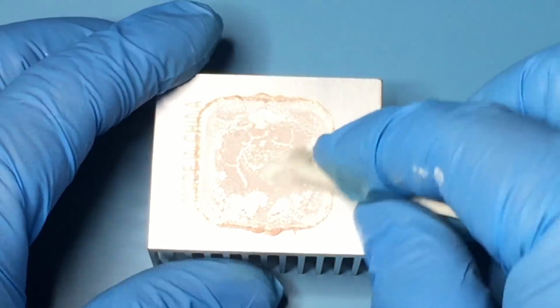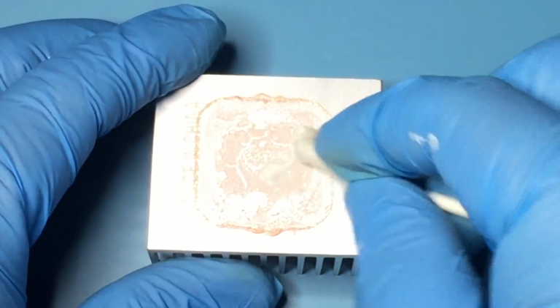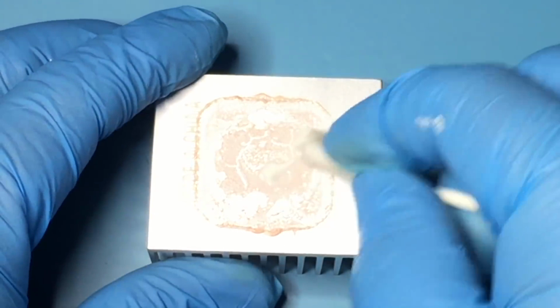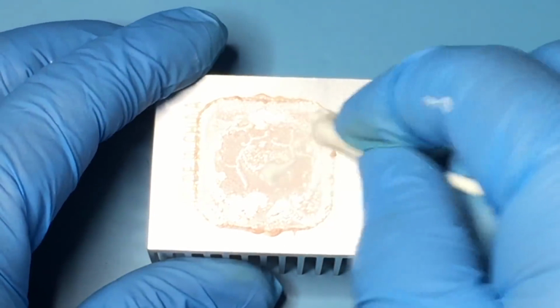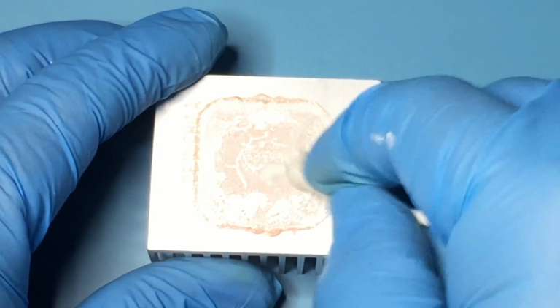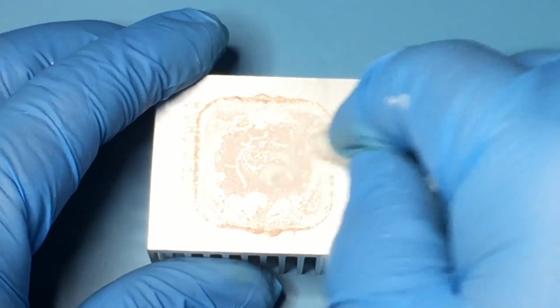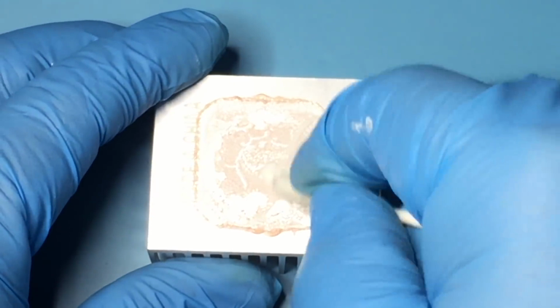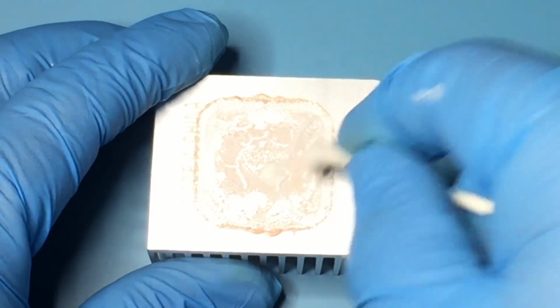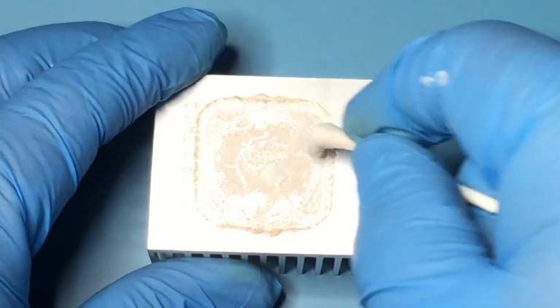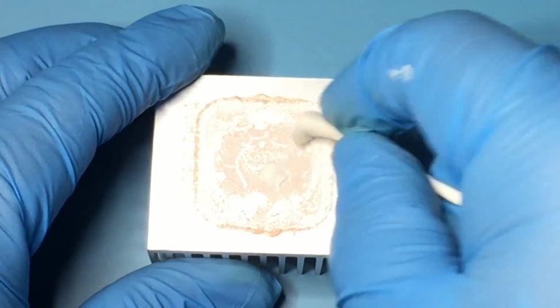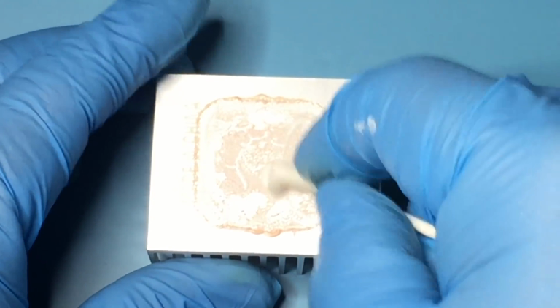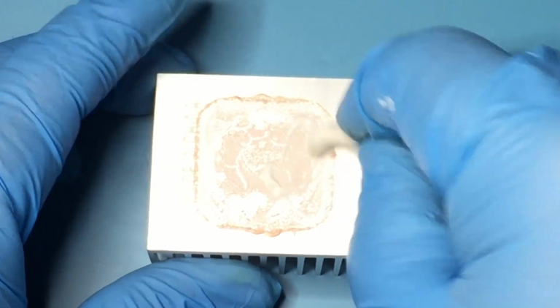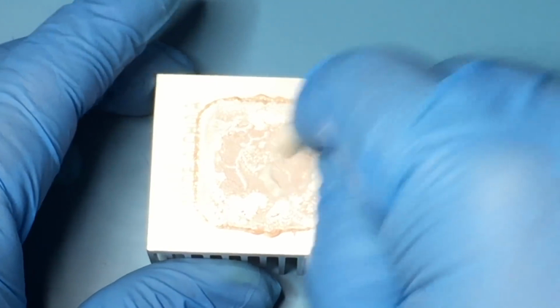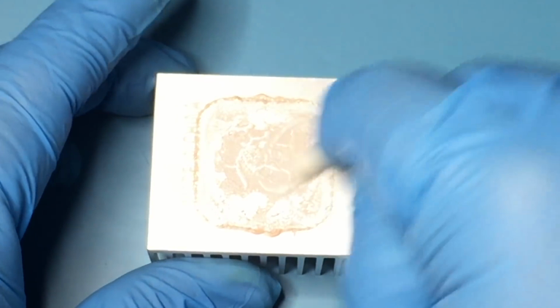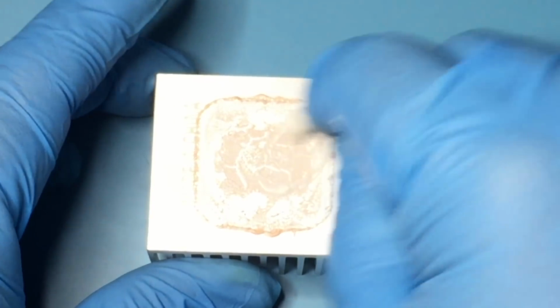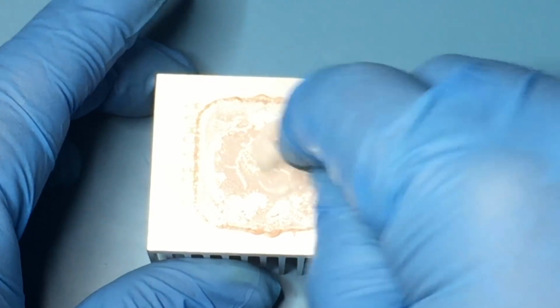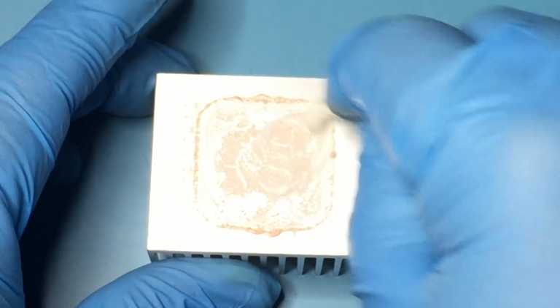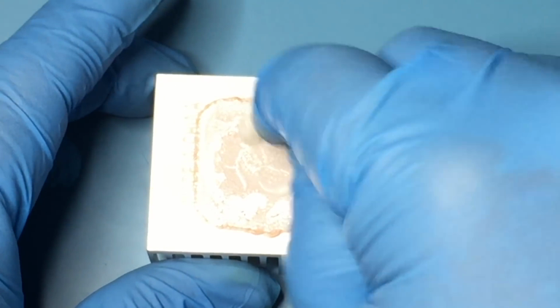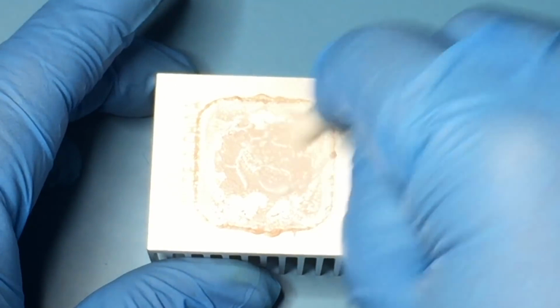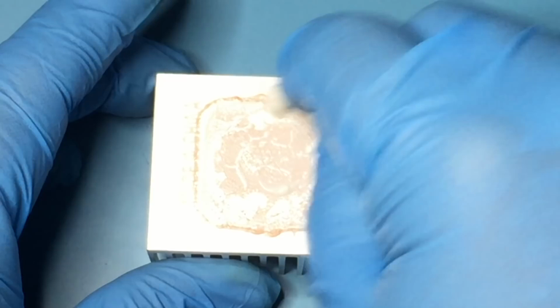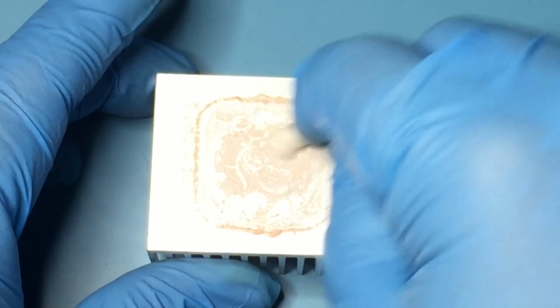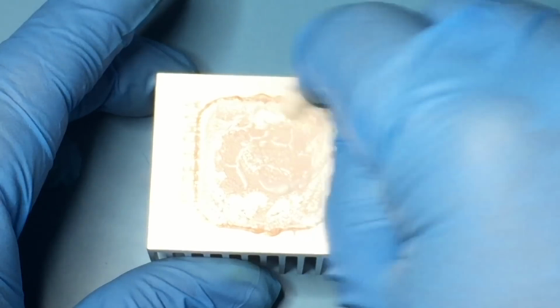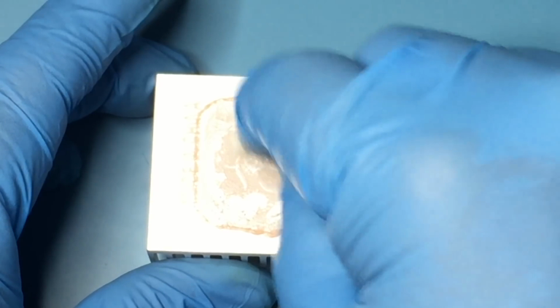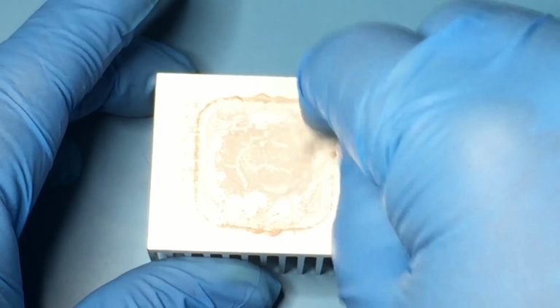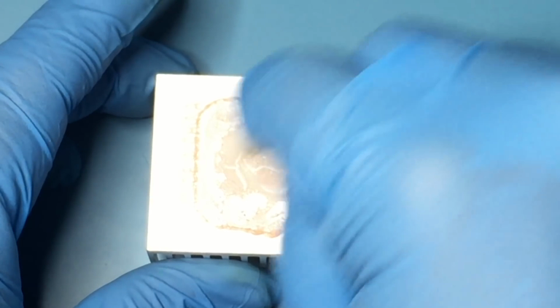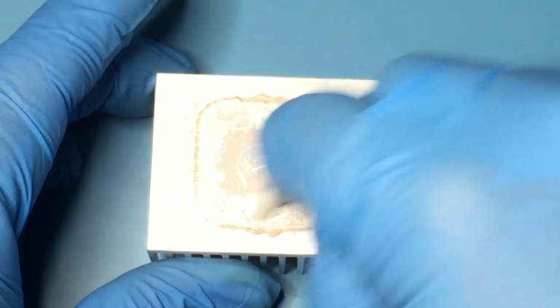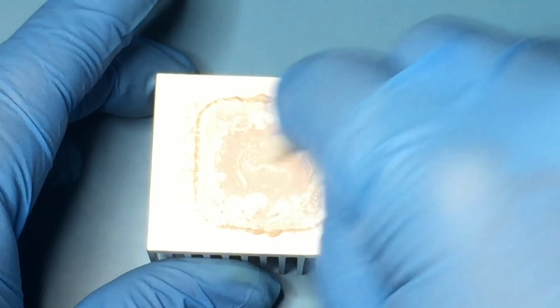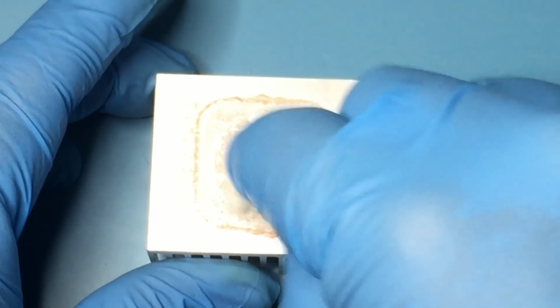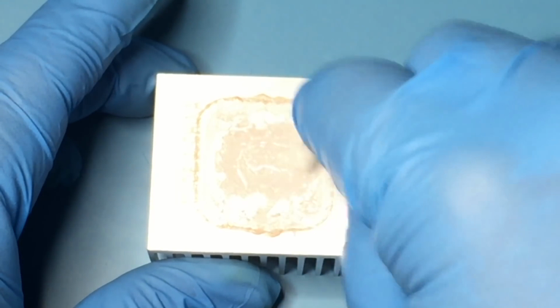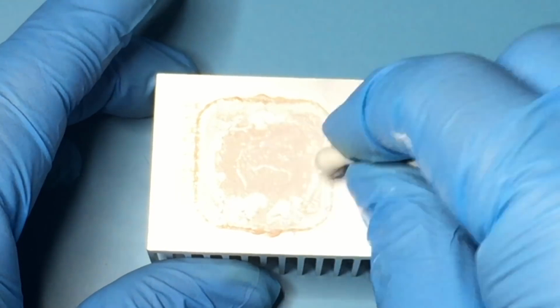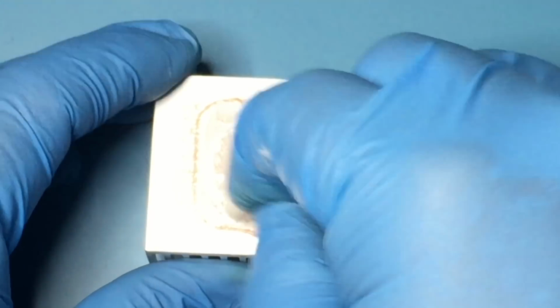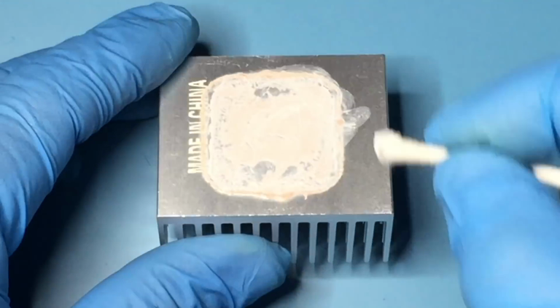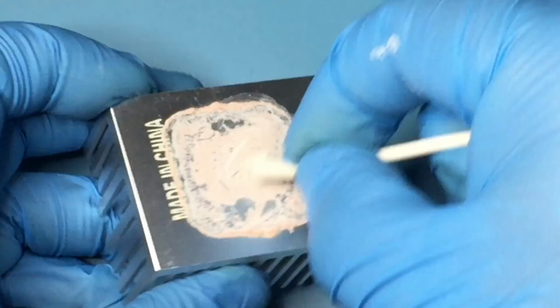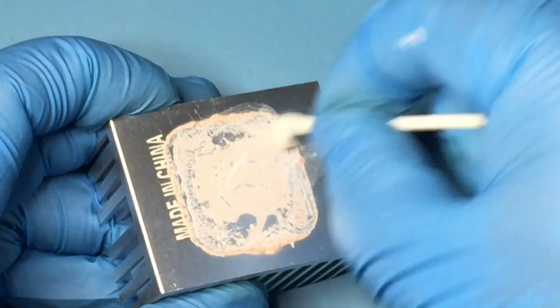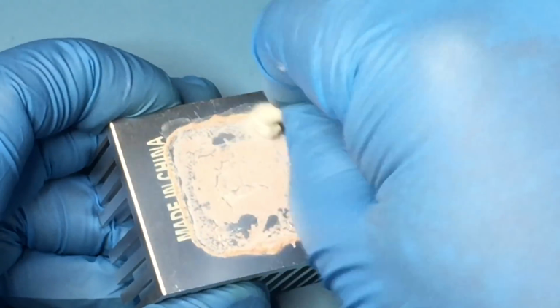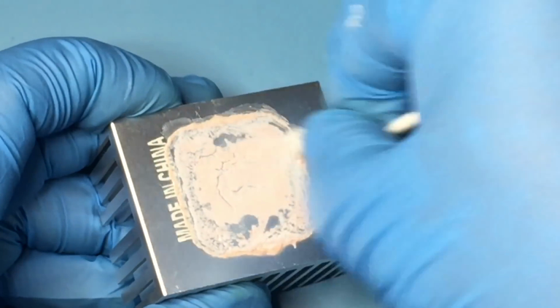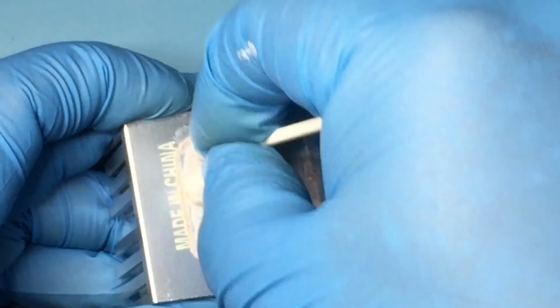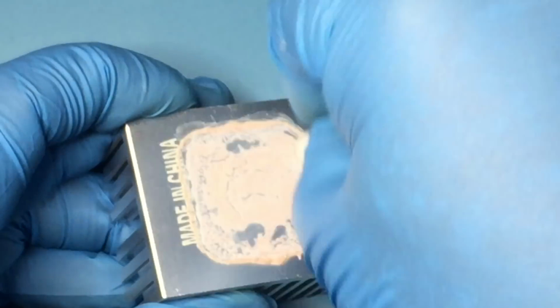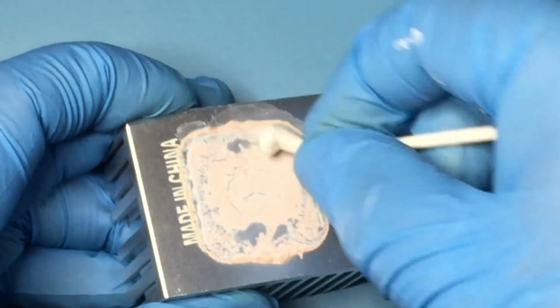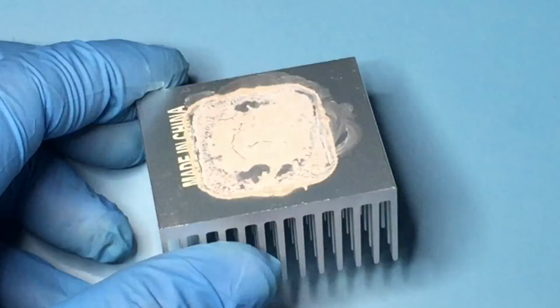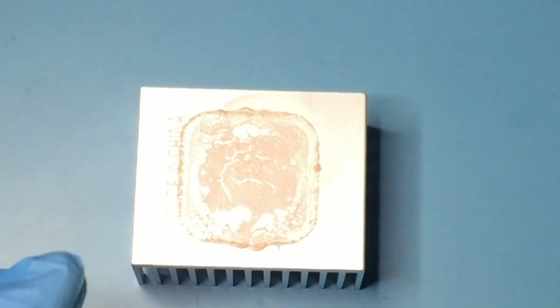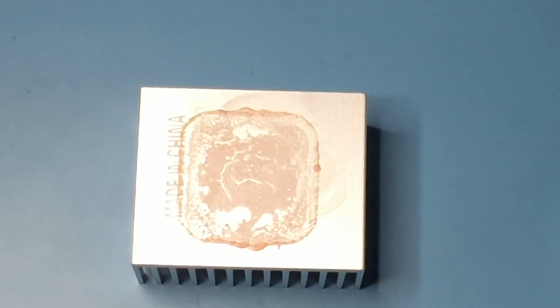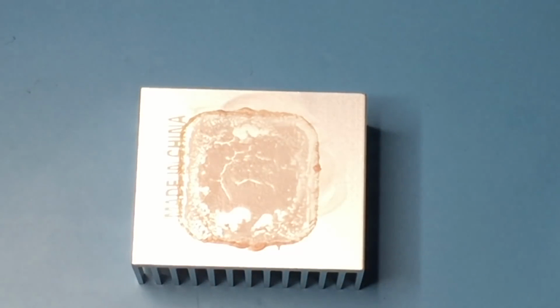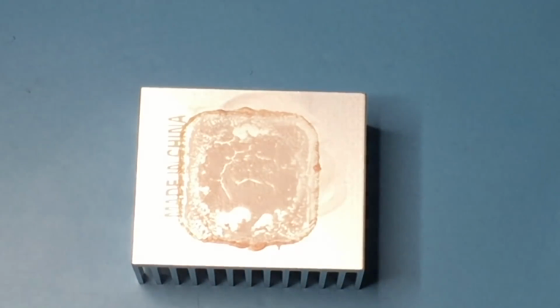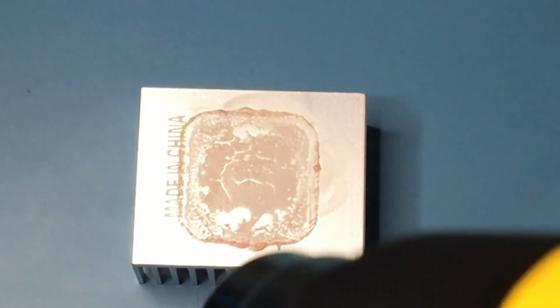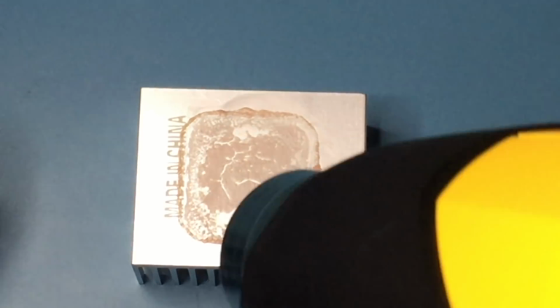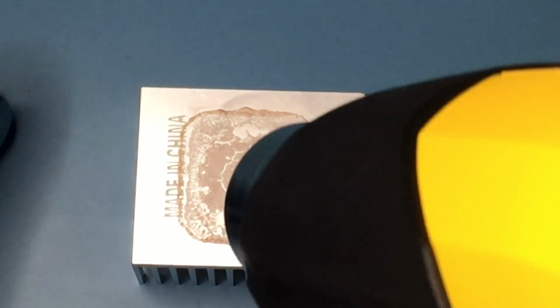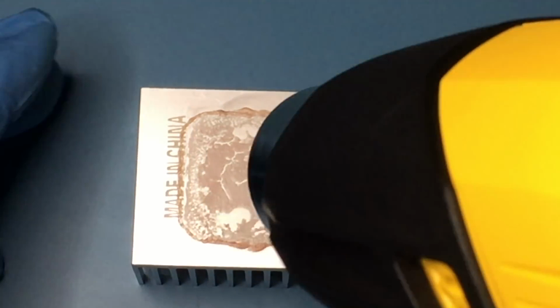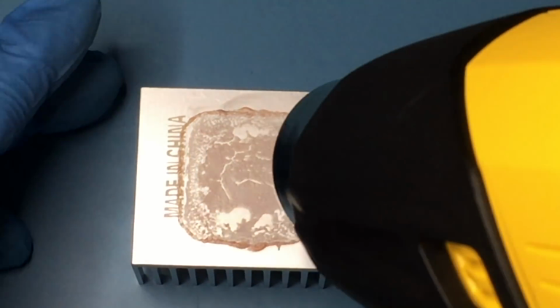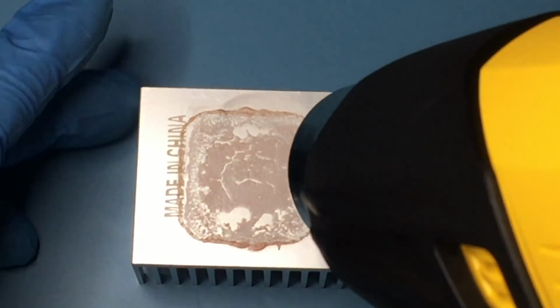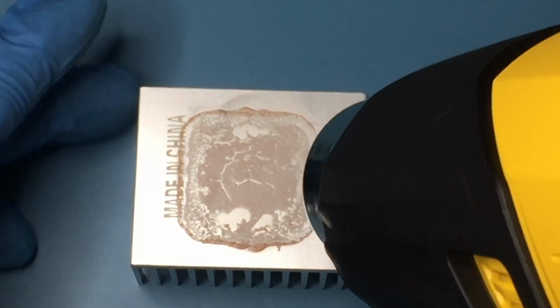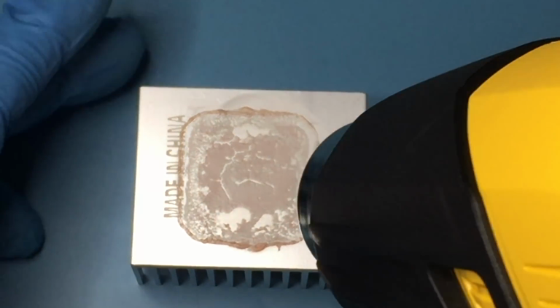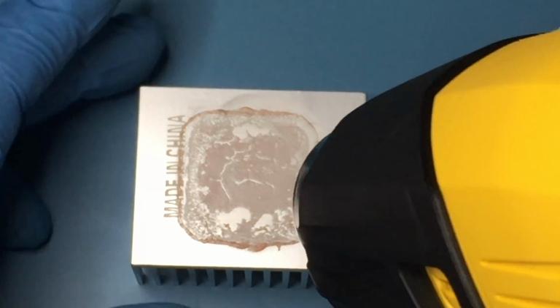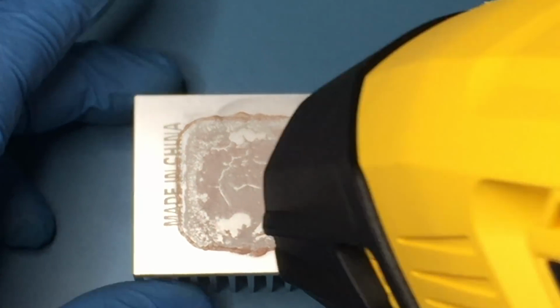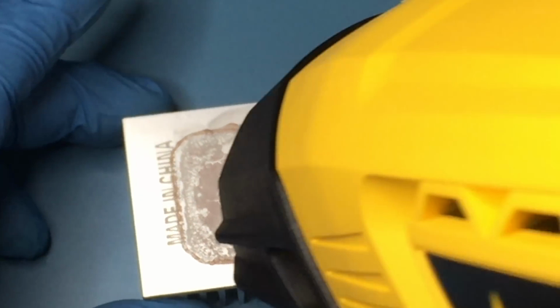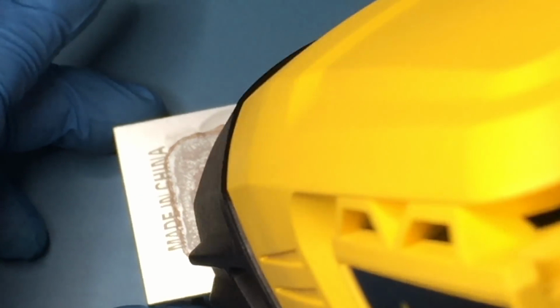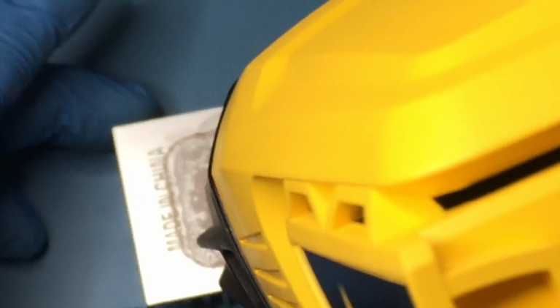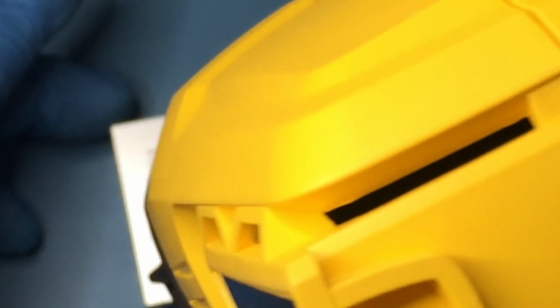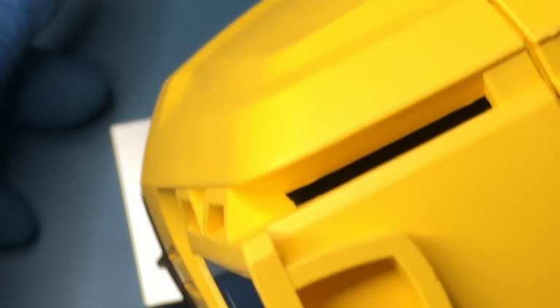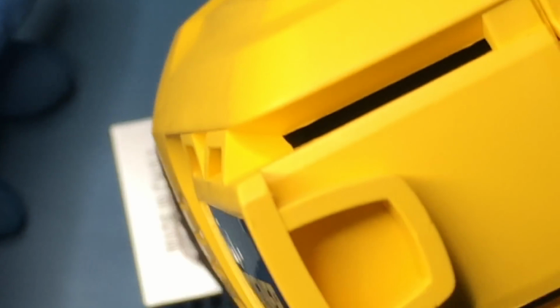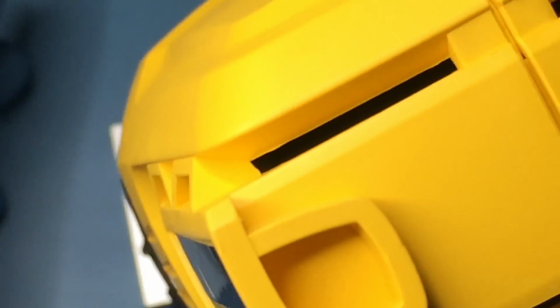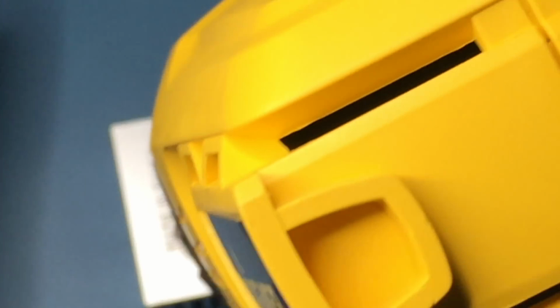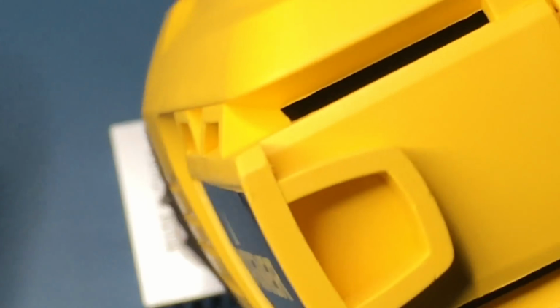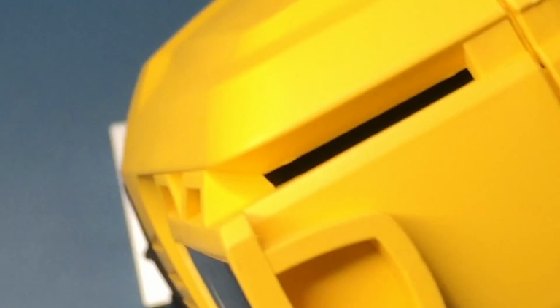And also, we need to clean both heat sinks. Again, use a heat gun to make the paste more viscous.